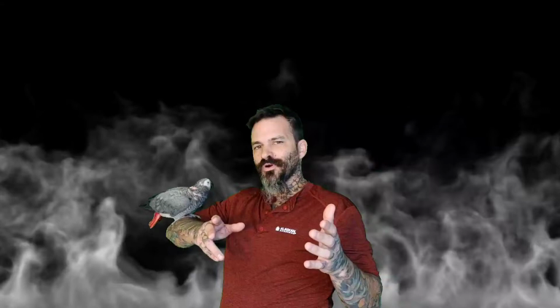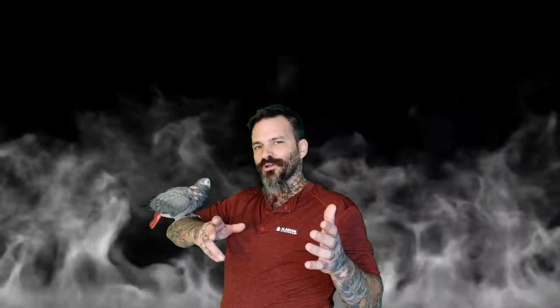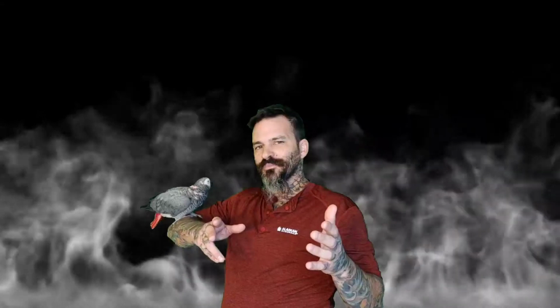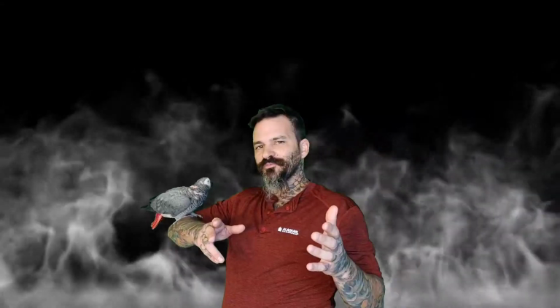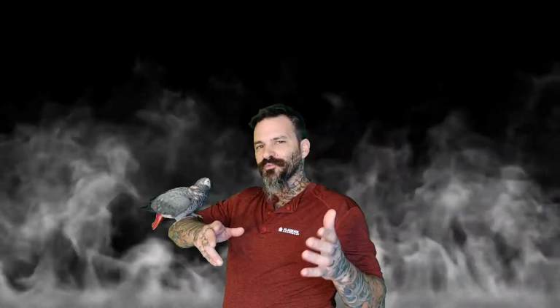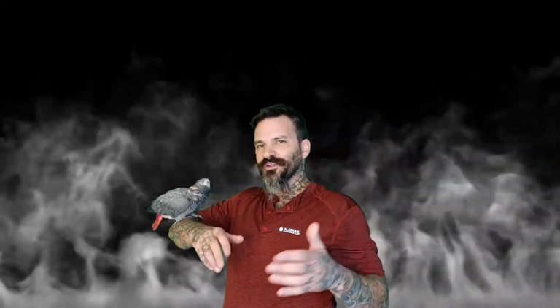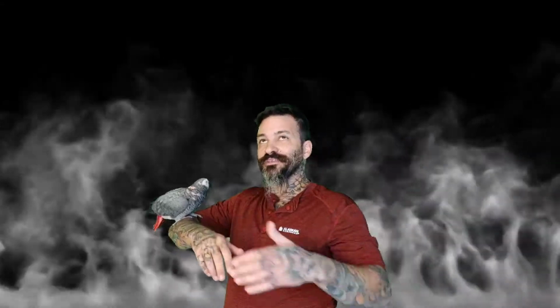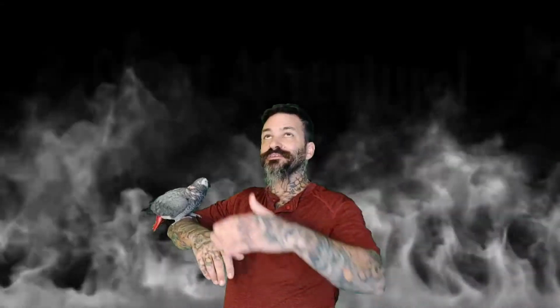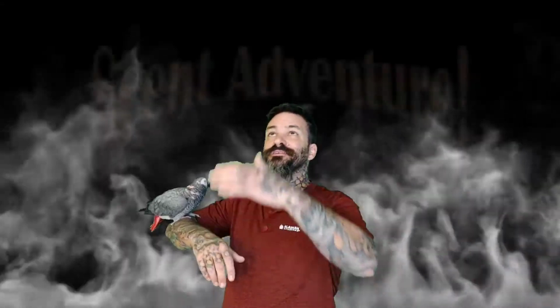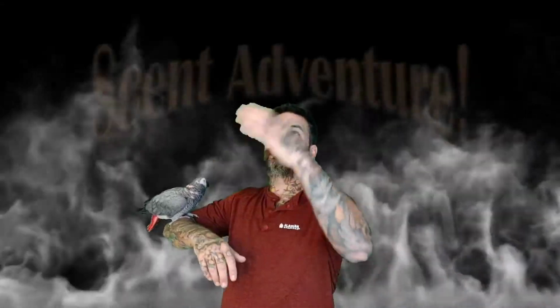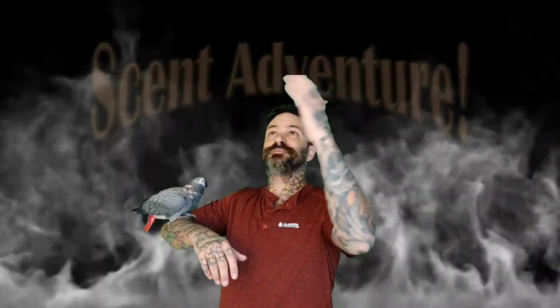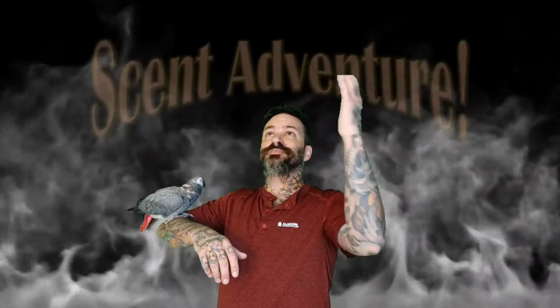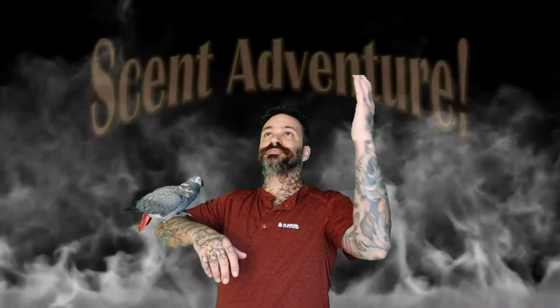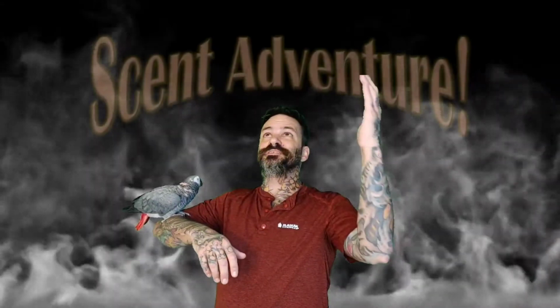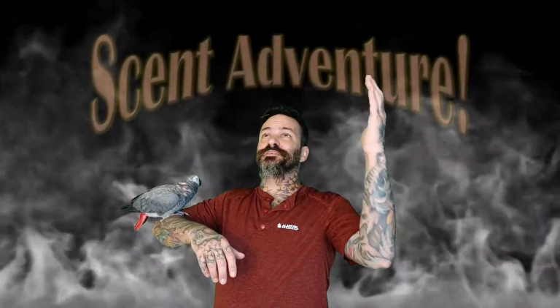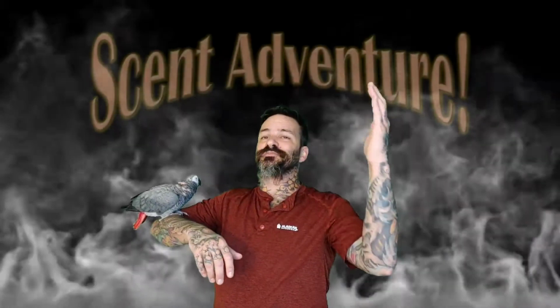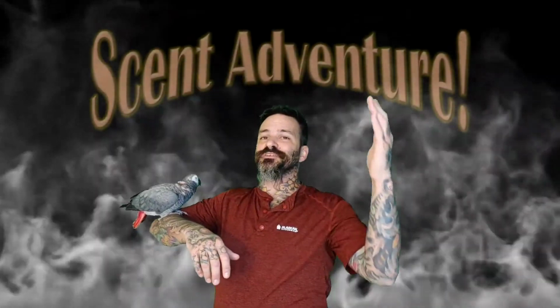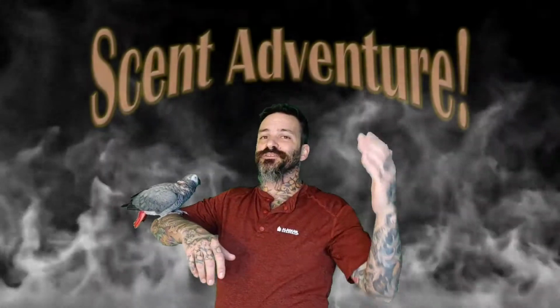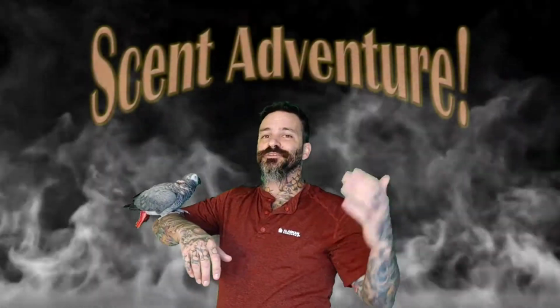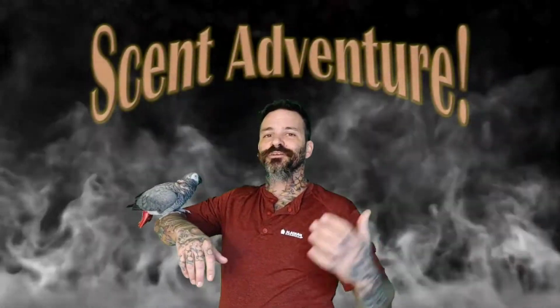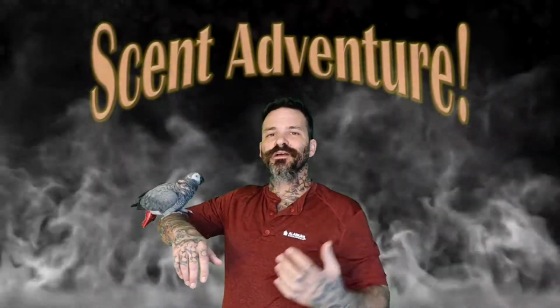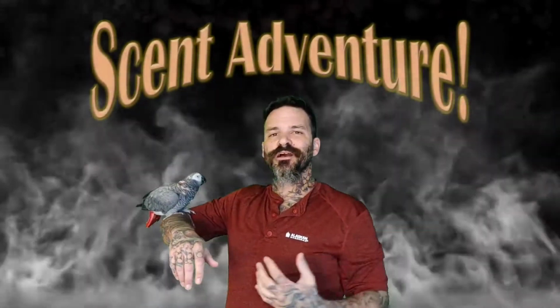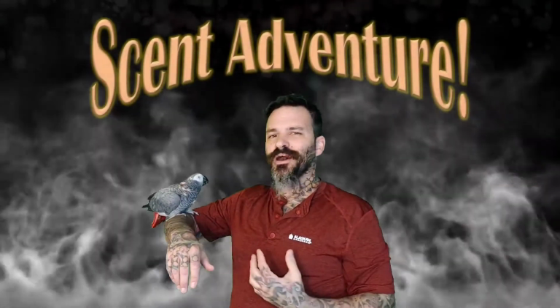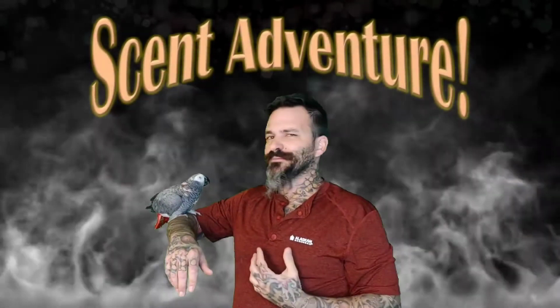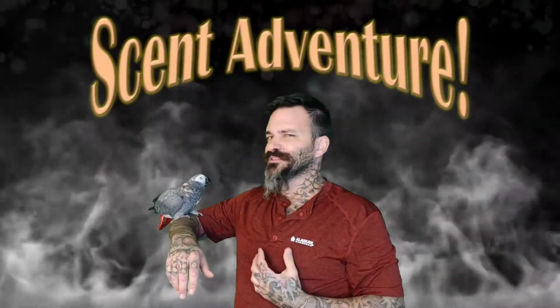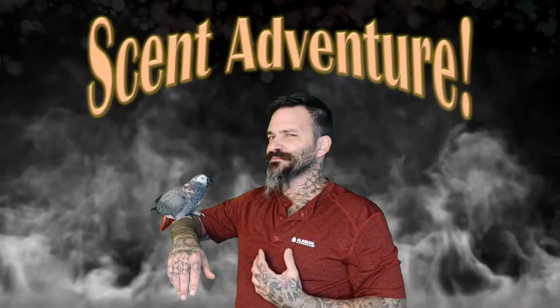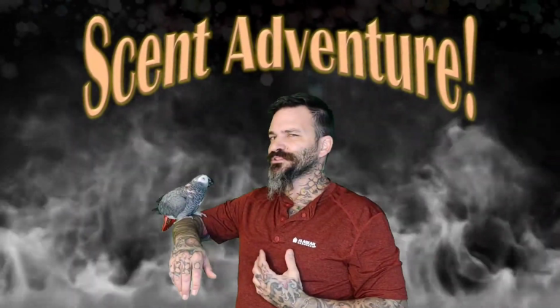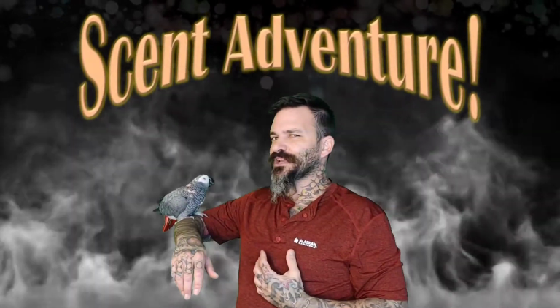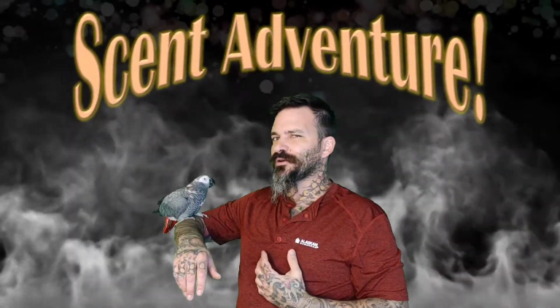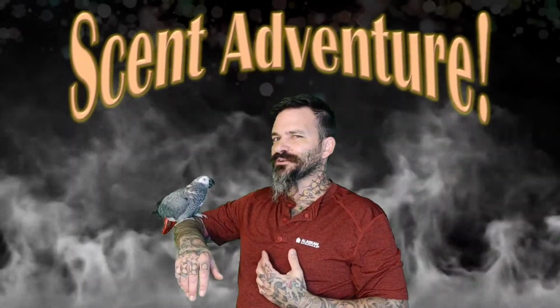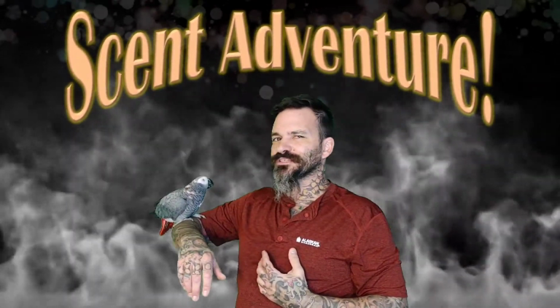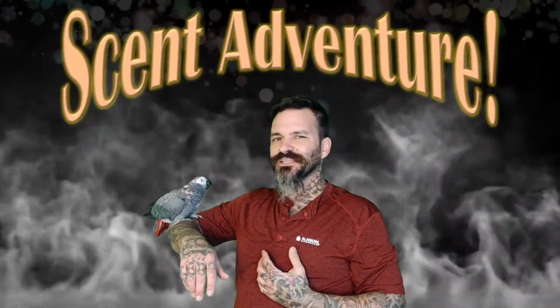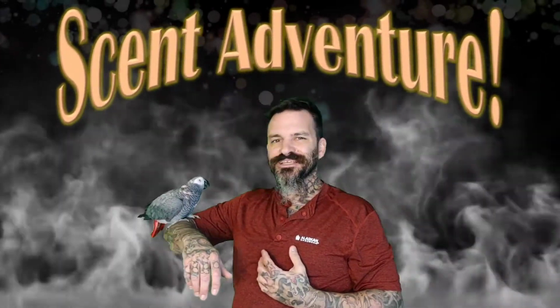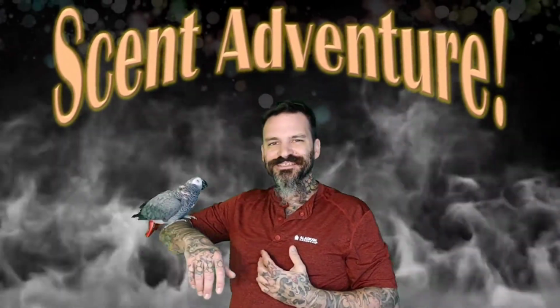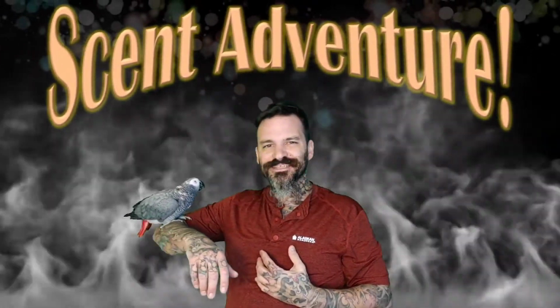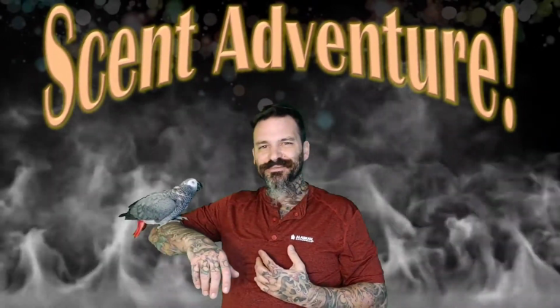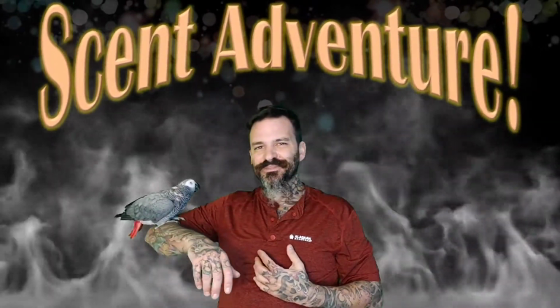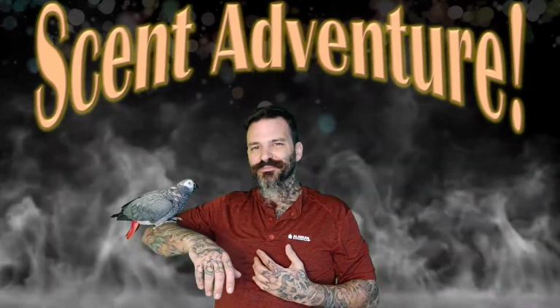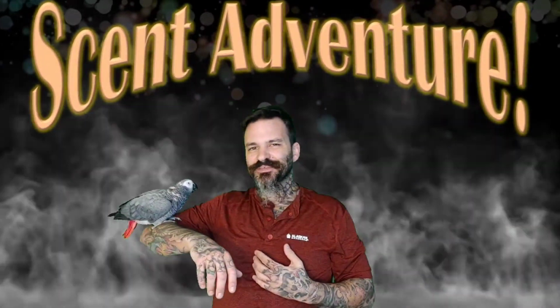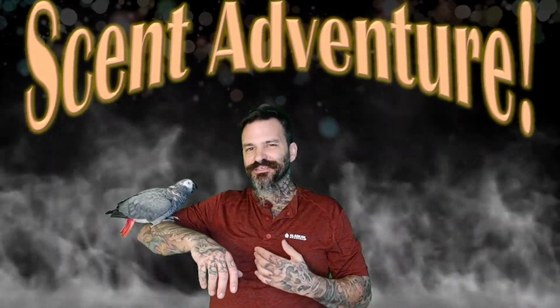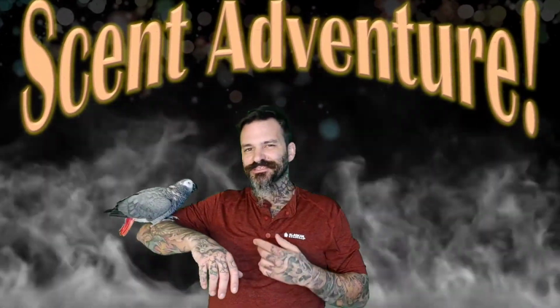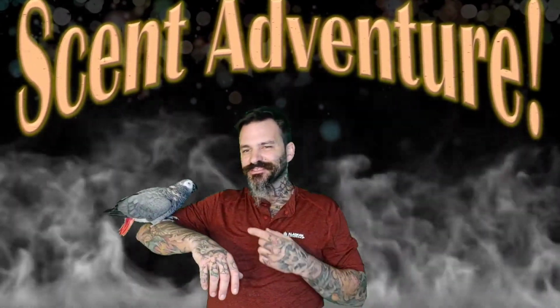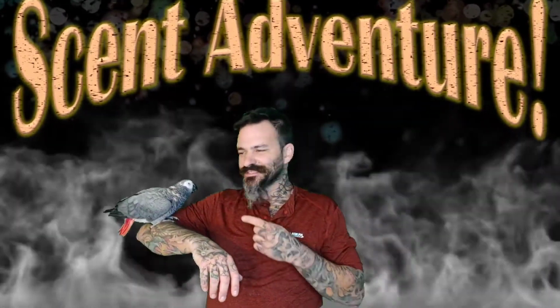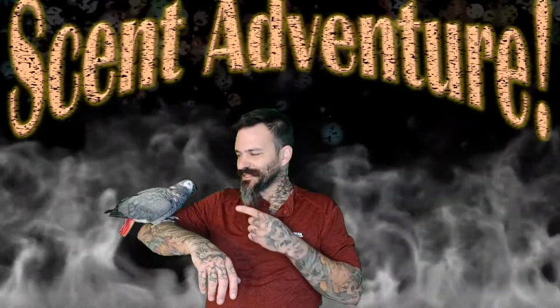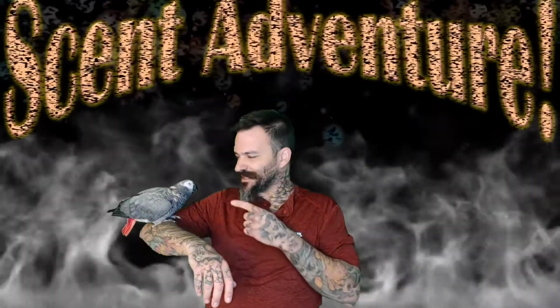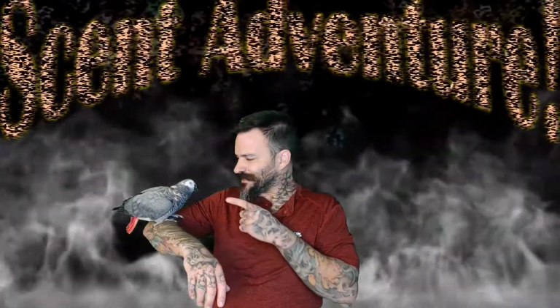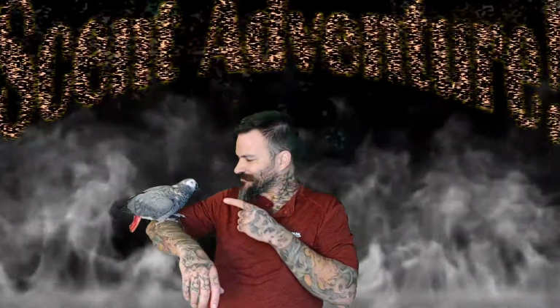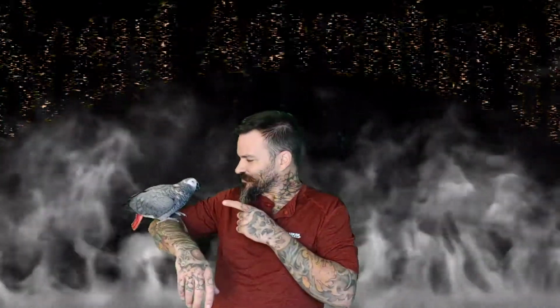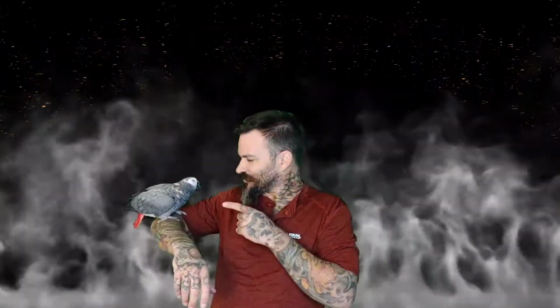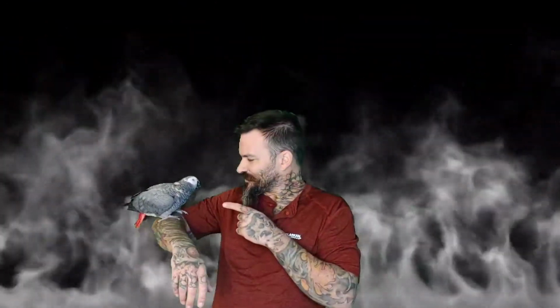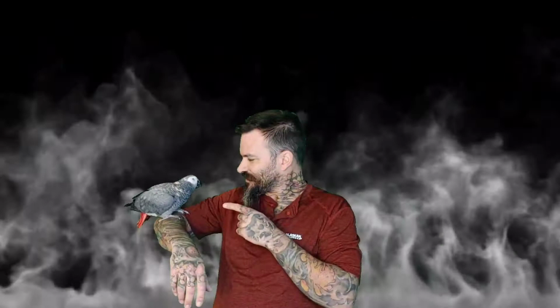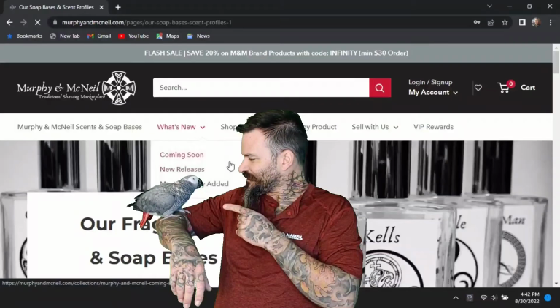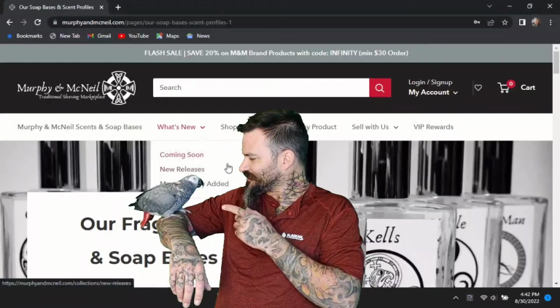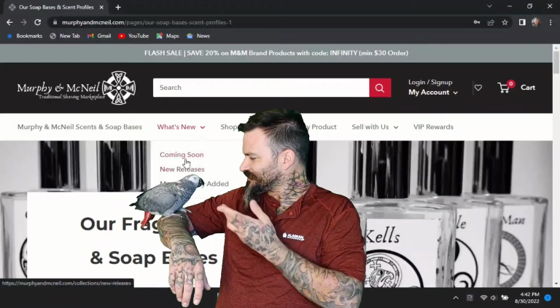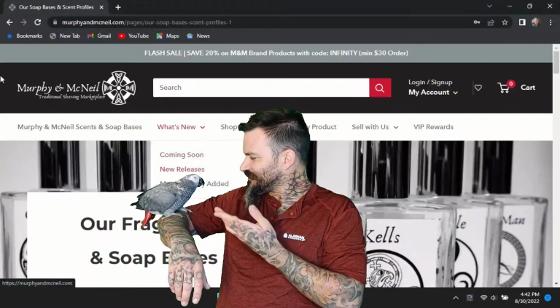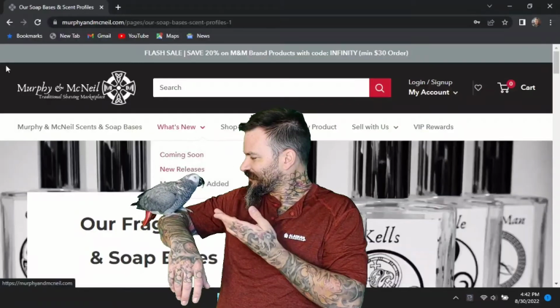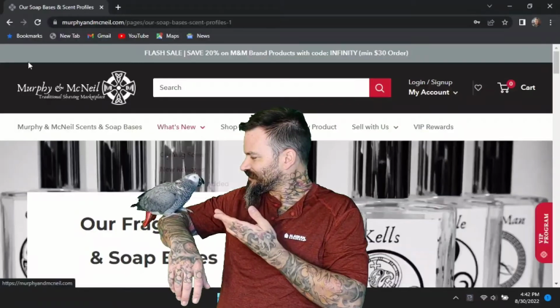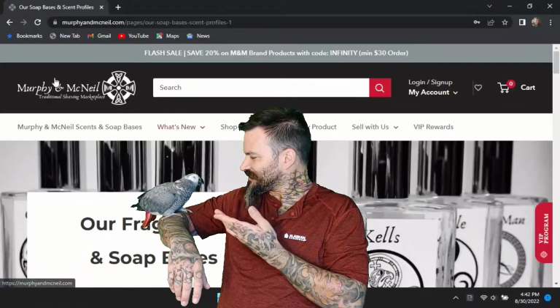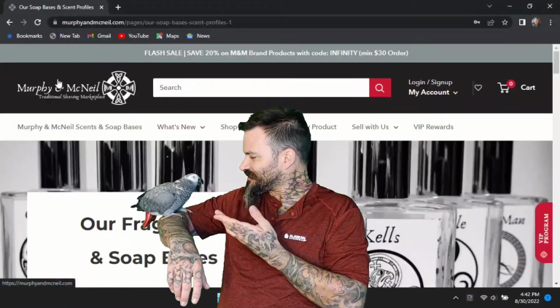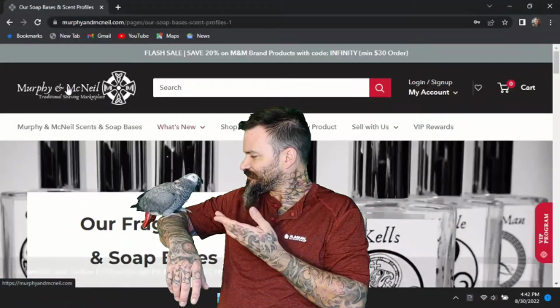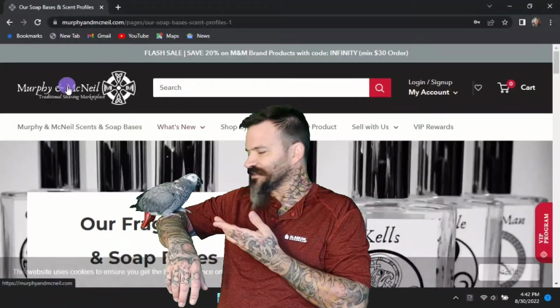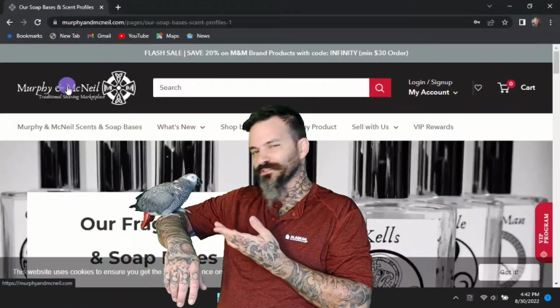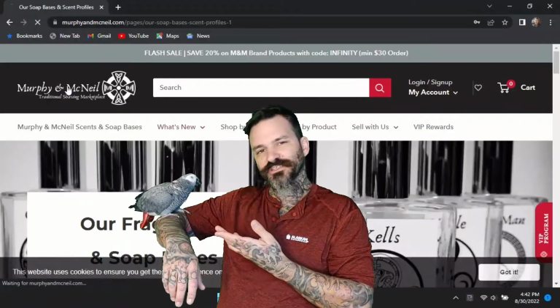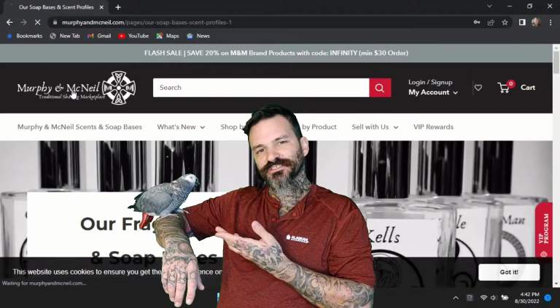Welcome everybody to the Scent Adventure. I'm James Showers, cleanest name in the biz, and today I'm joined with Kuddles, our scent specialist.